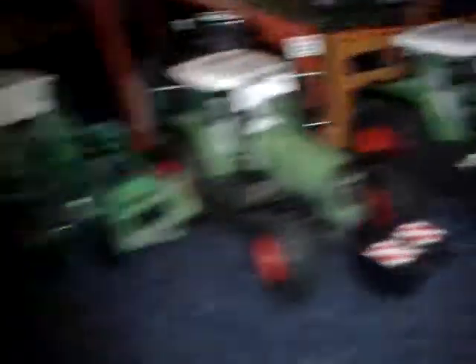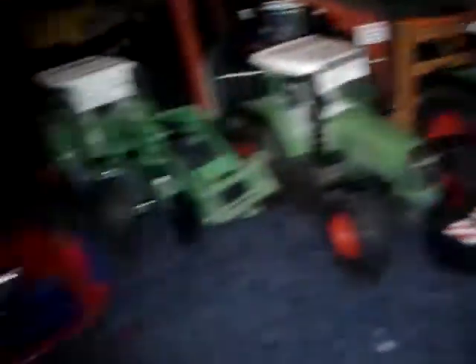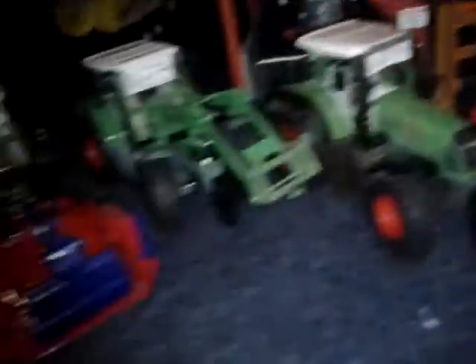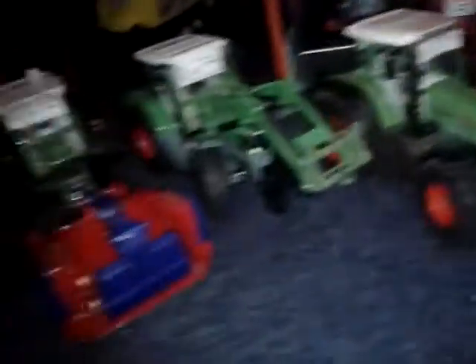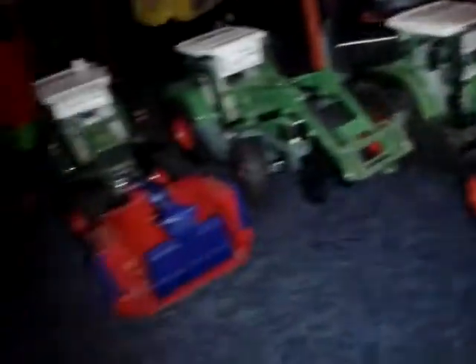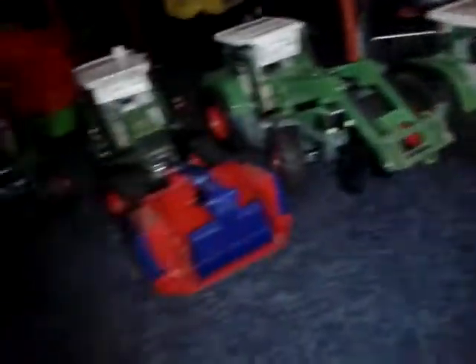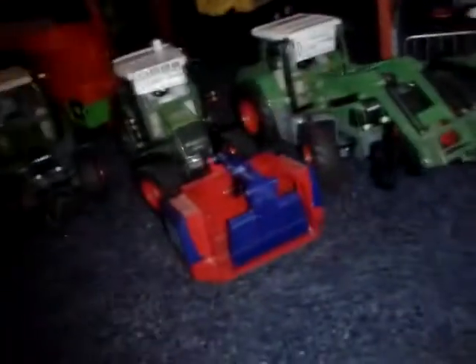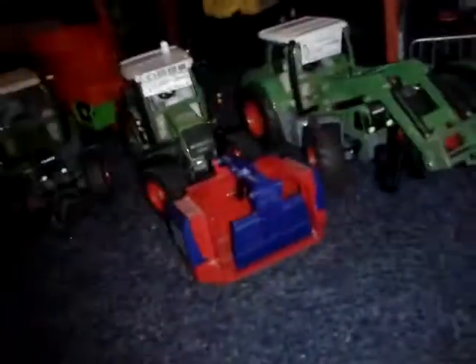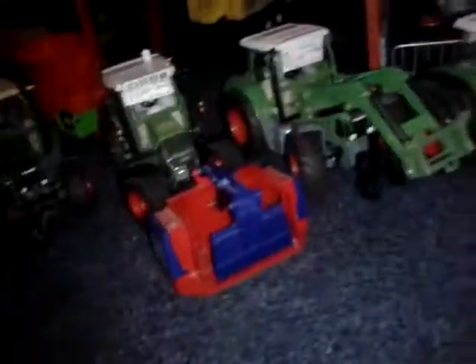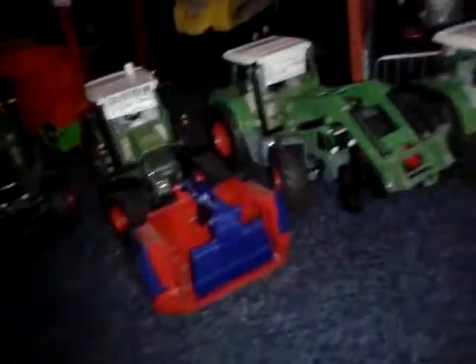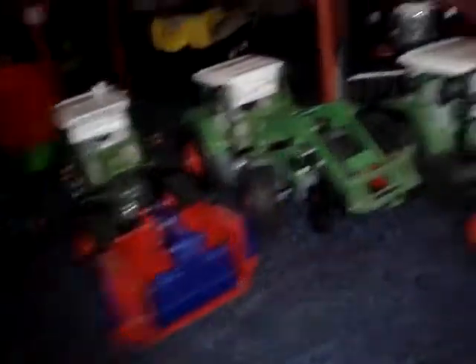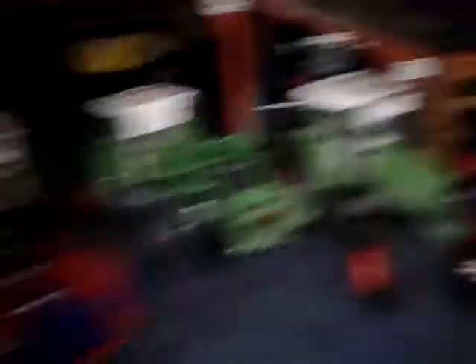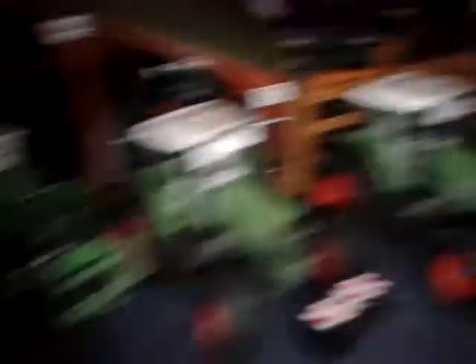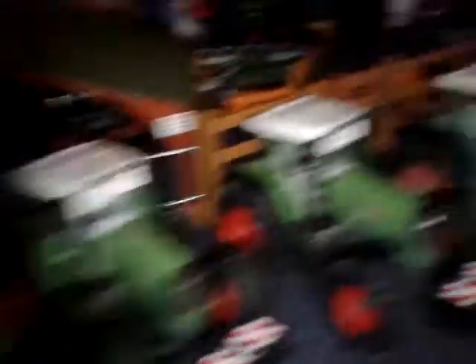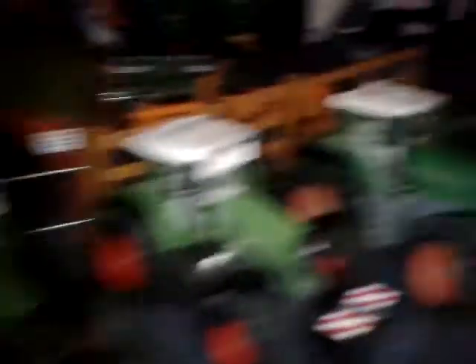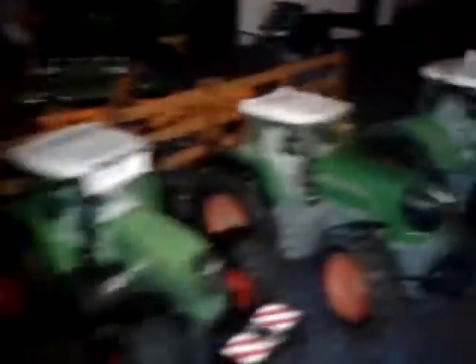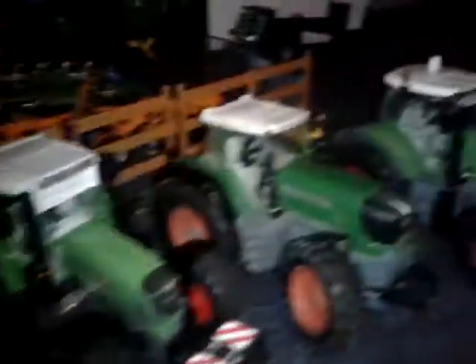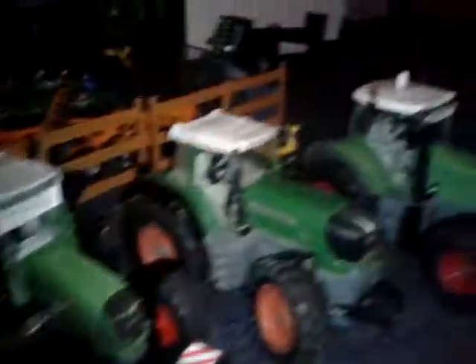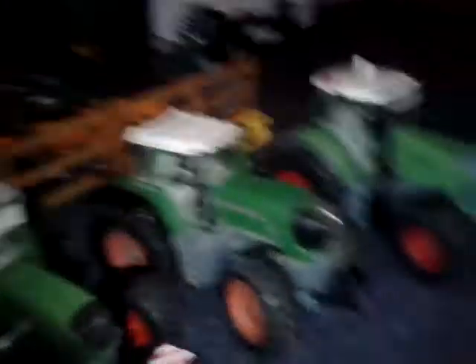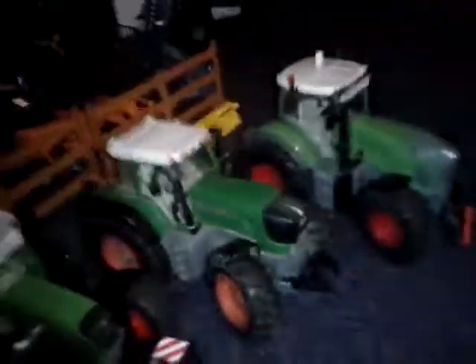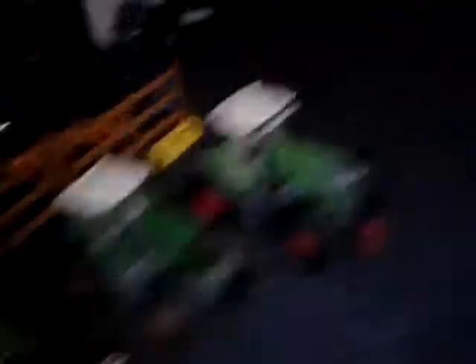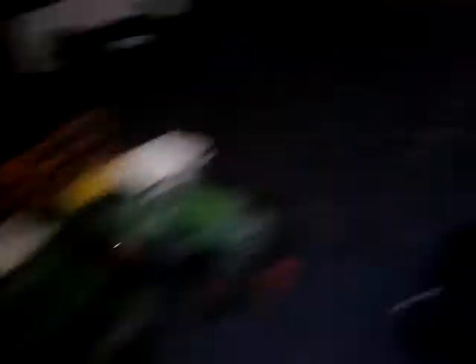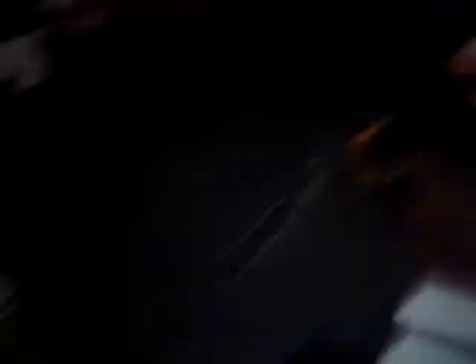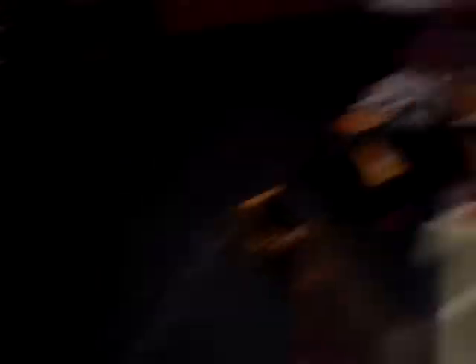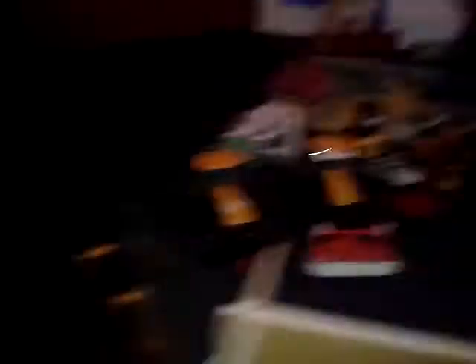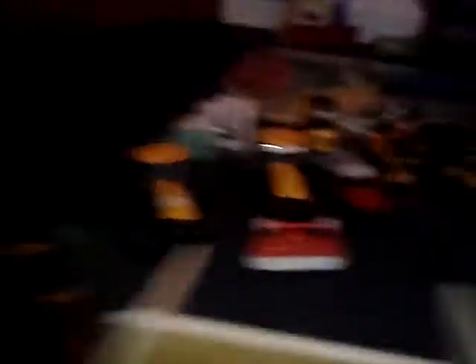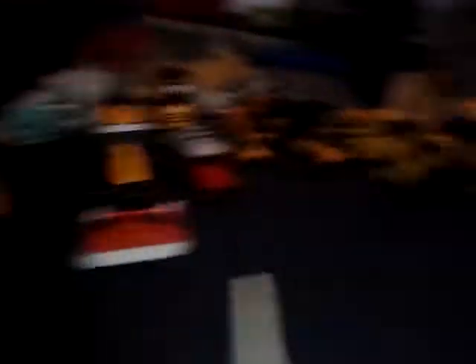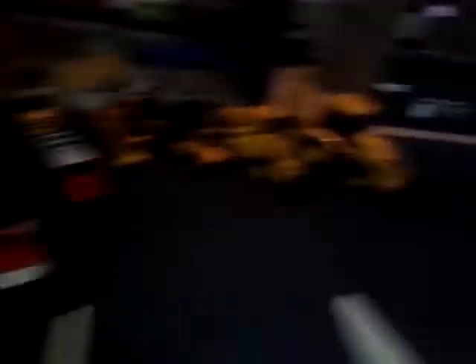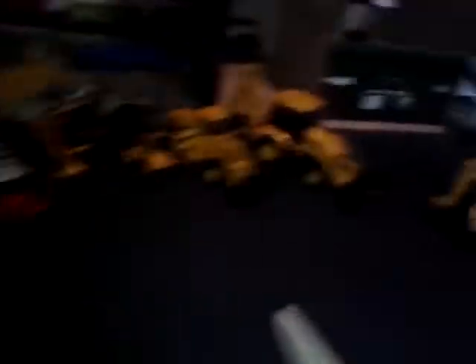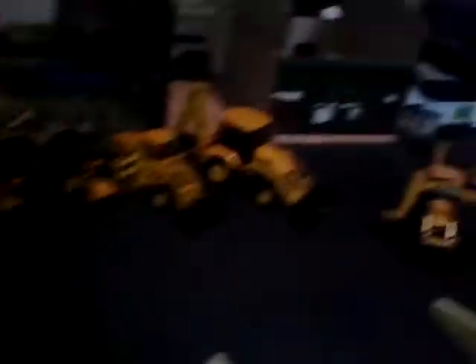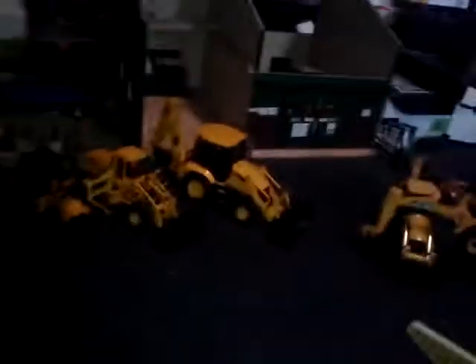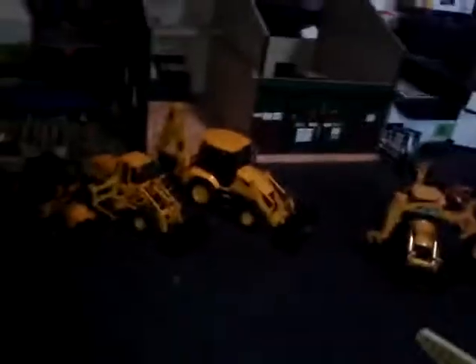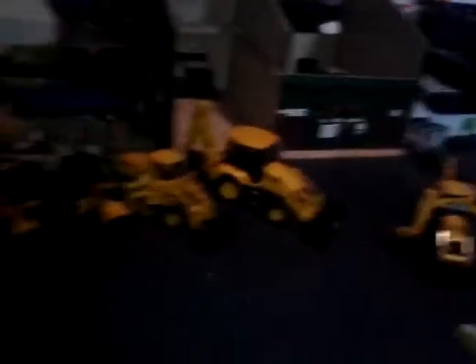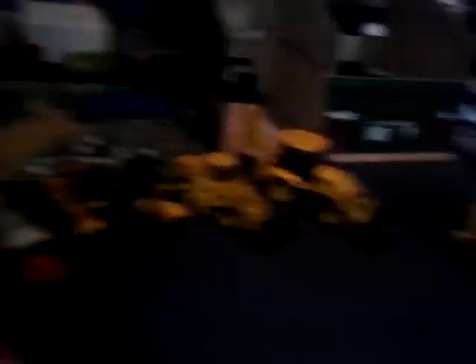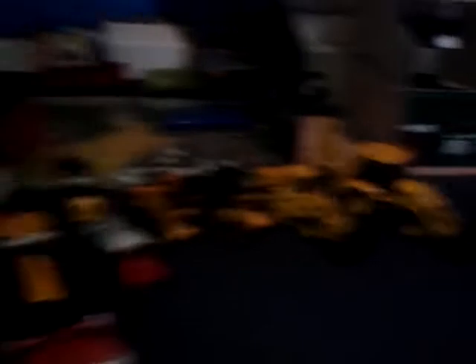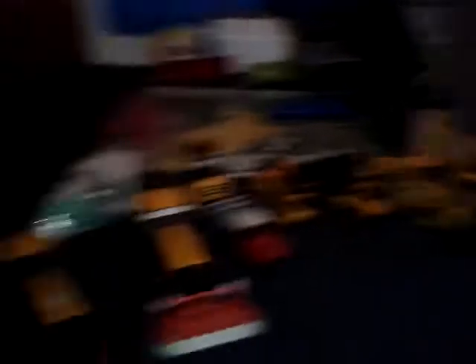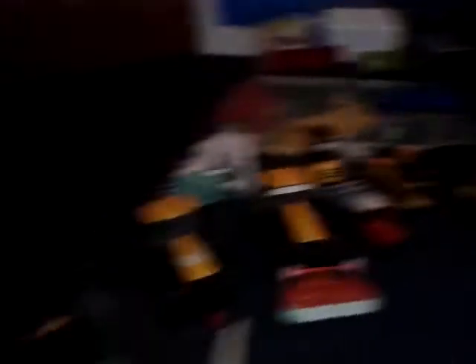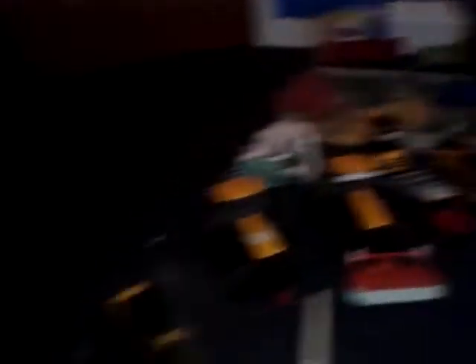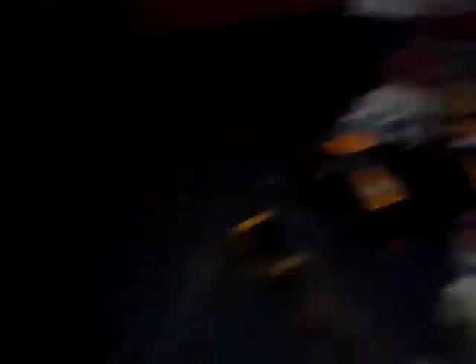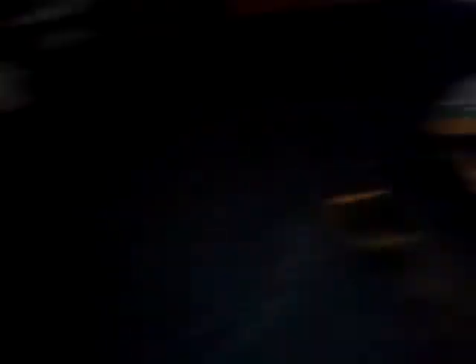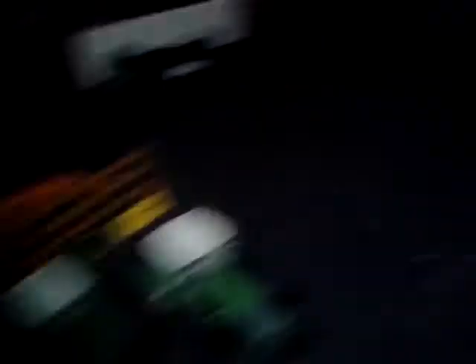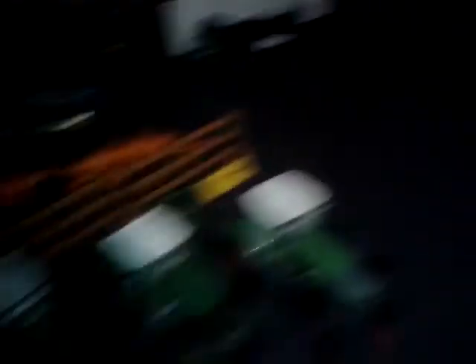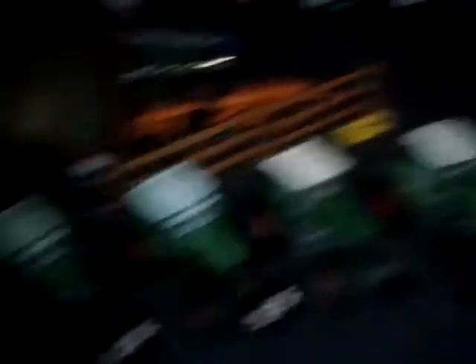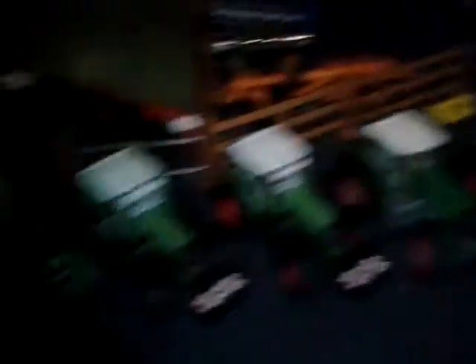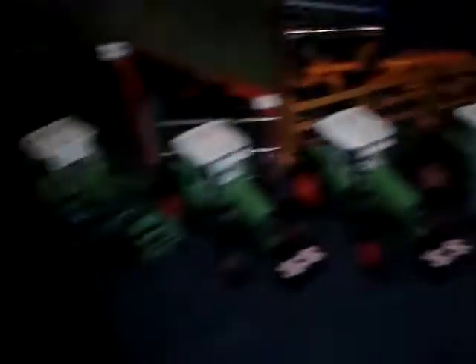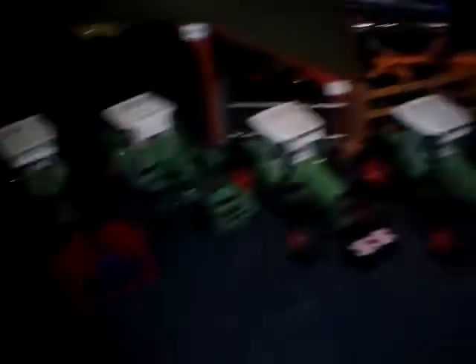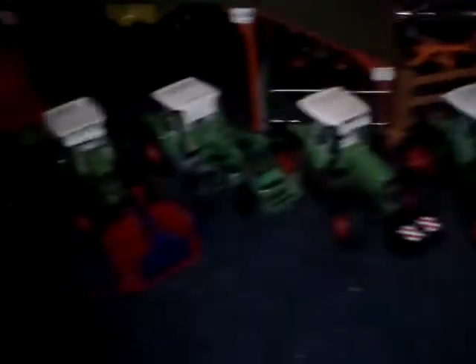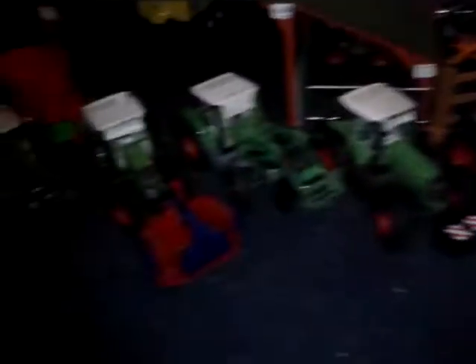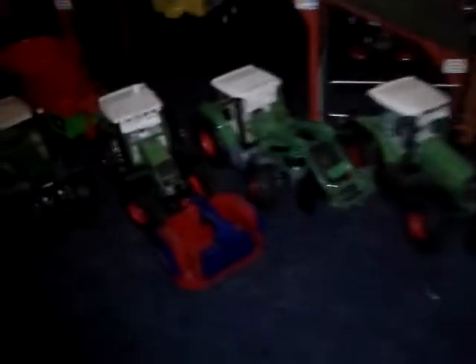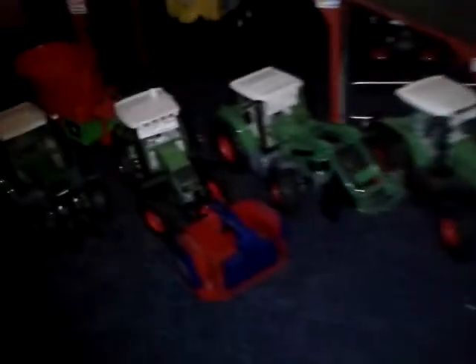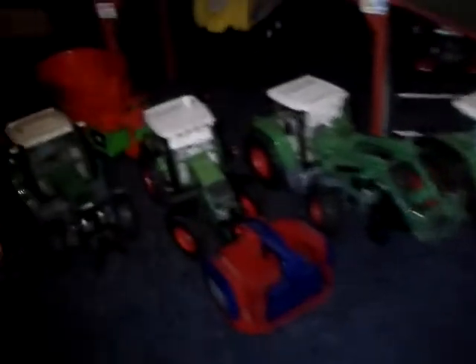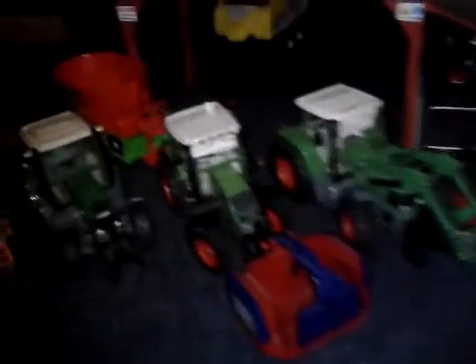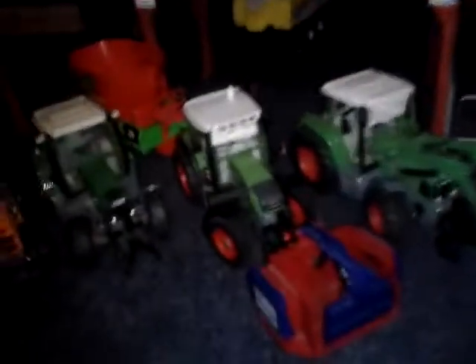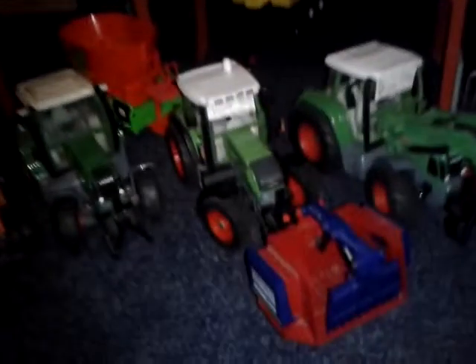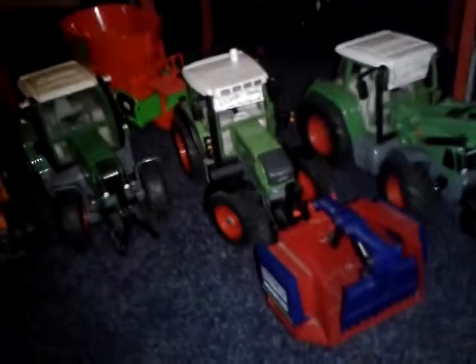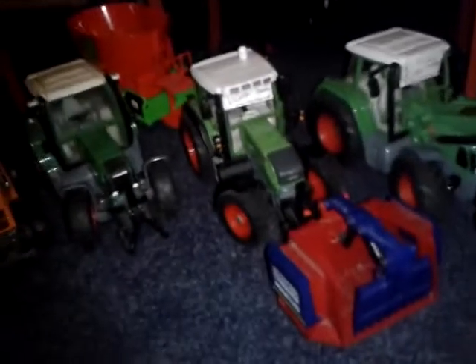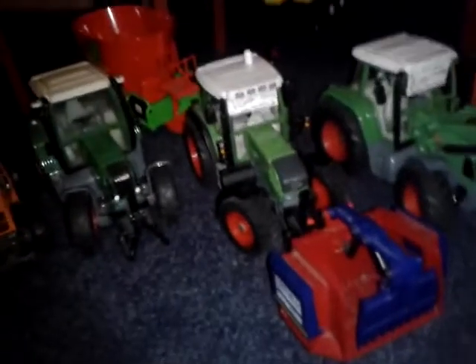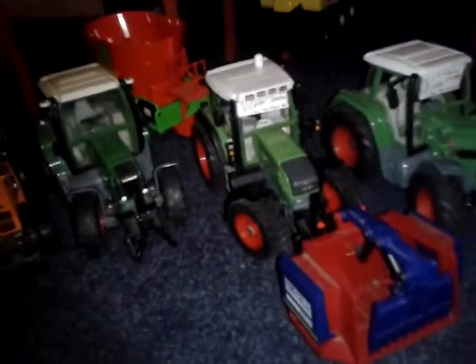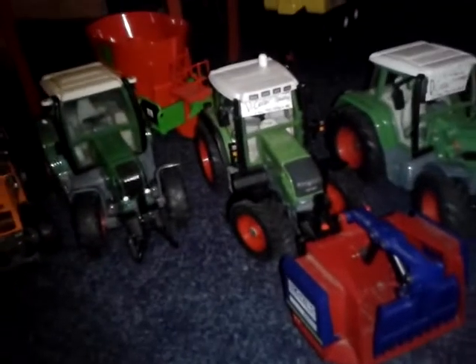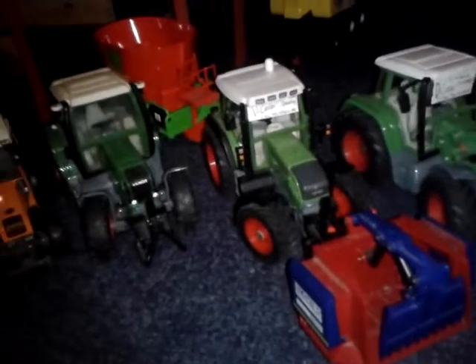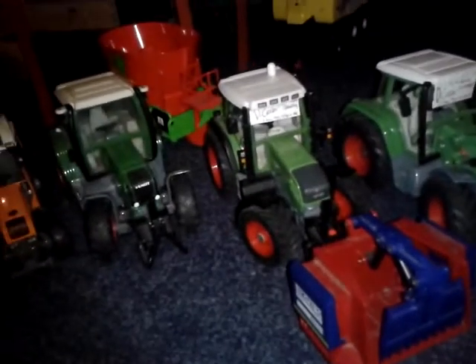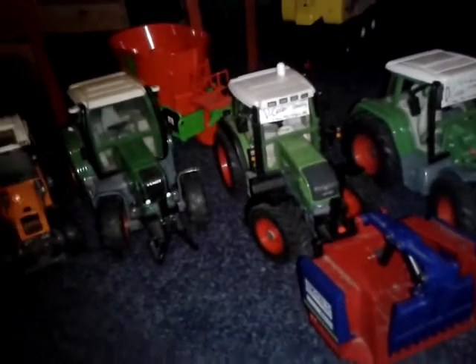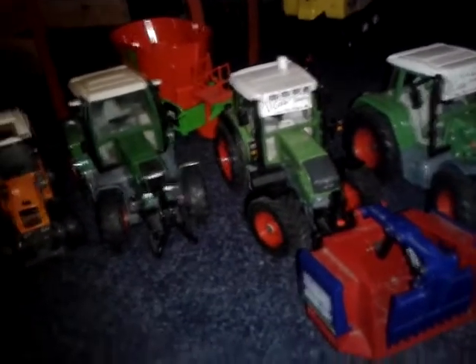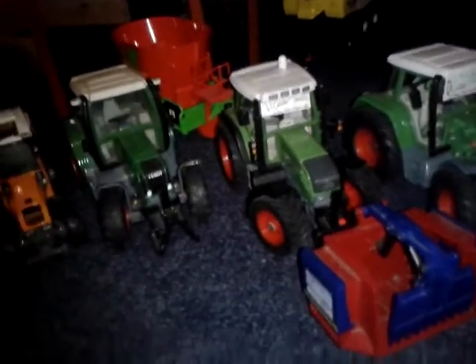So that's sort of my collection, really. Just thought I'd show you some of the models I've got. Thanks for watching guys.